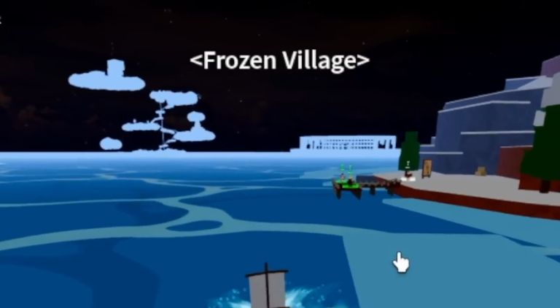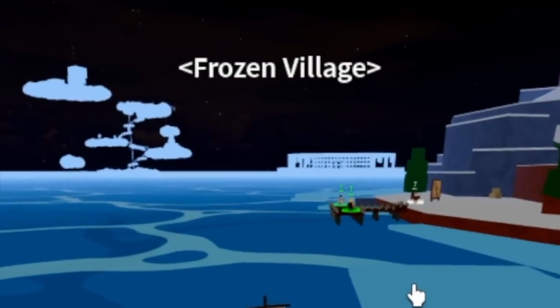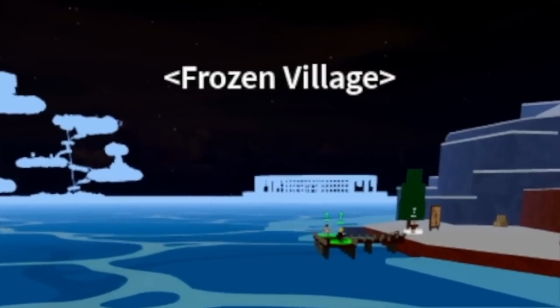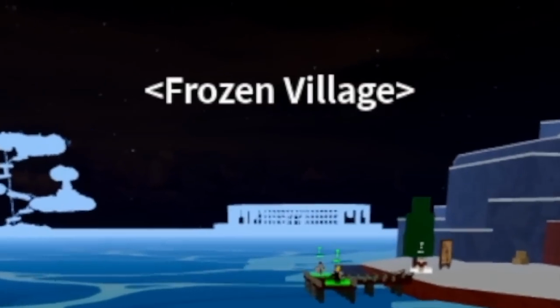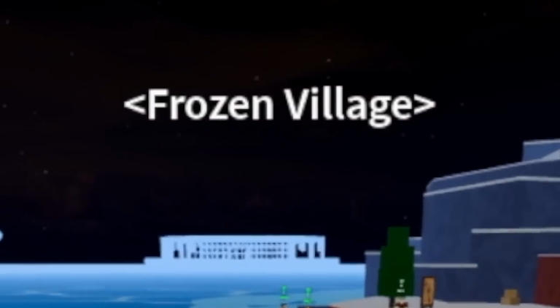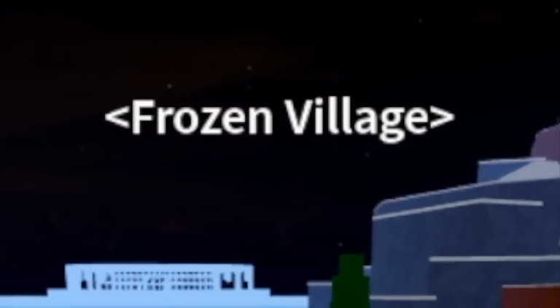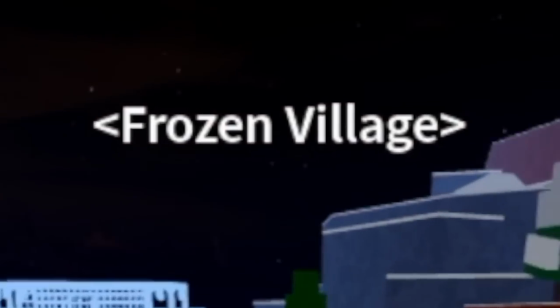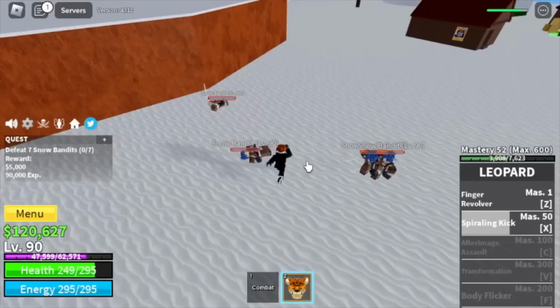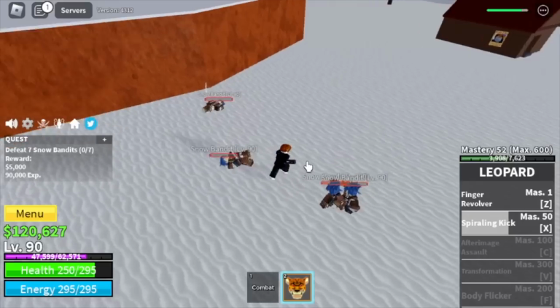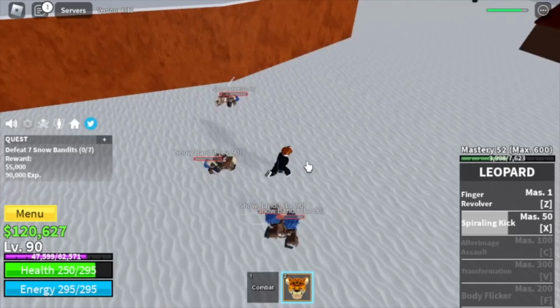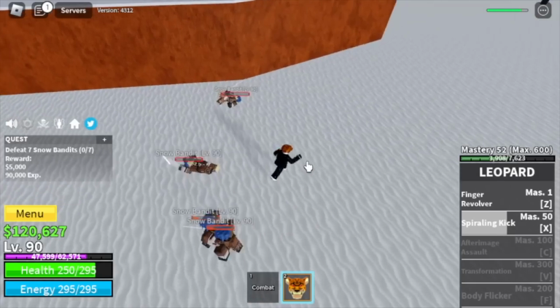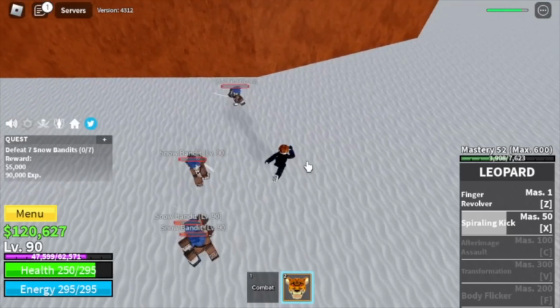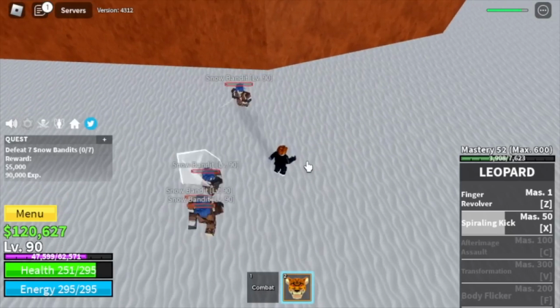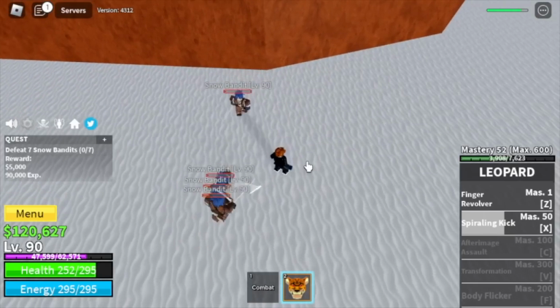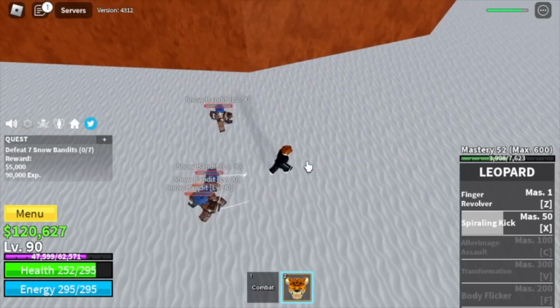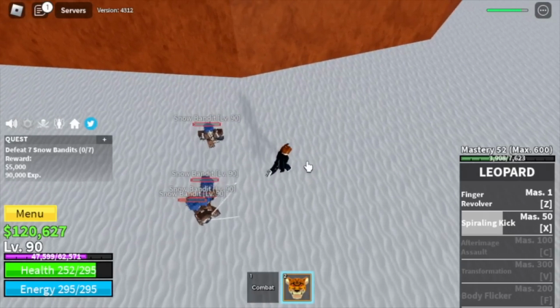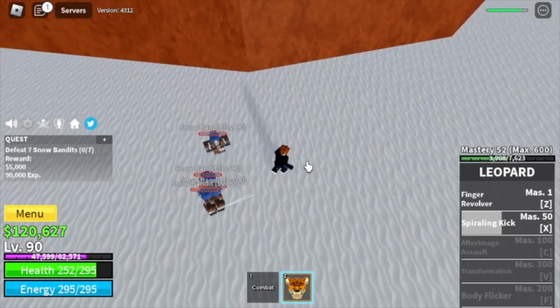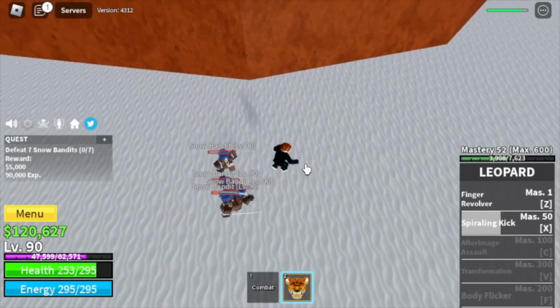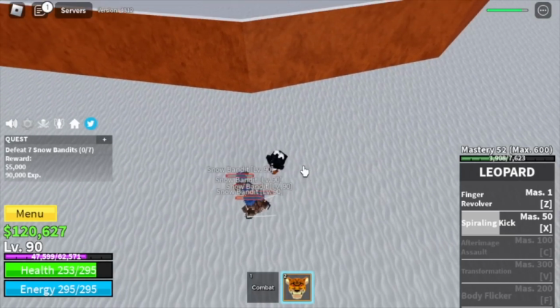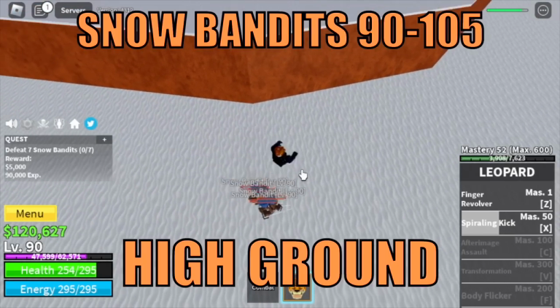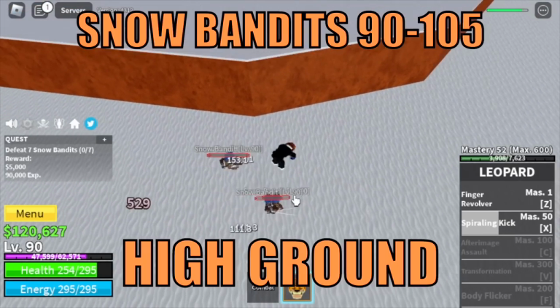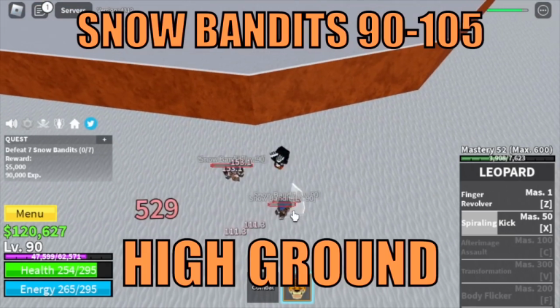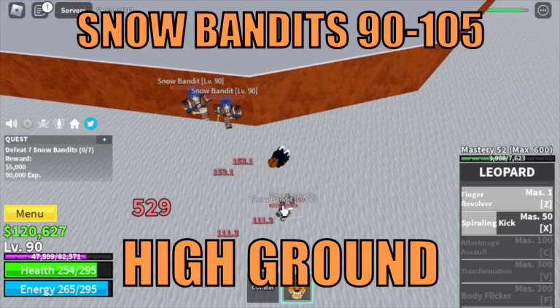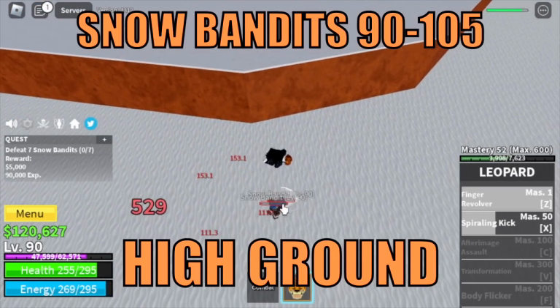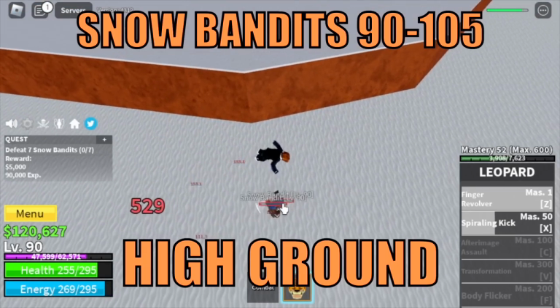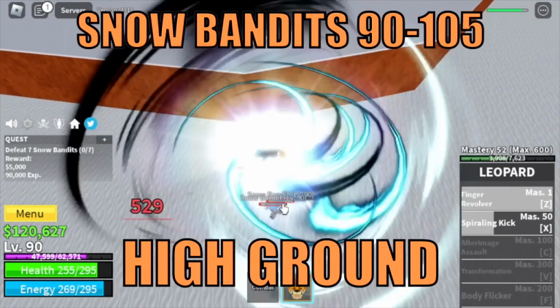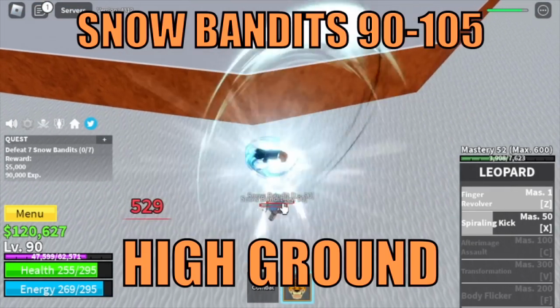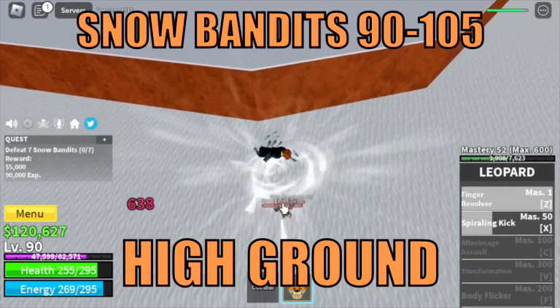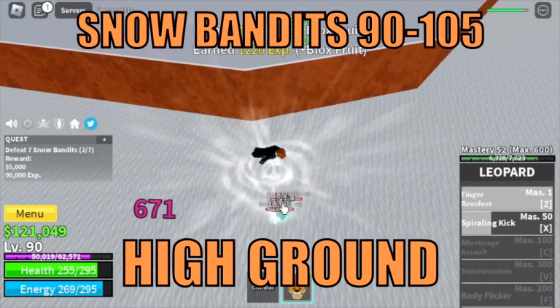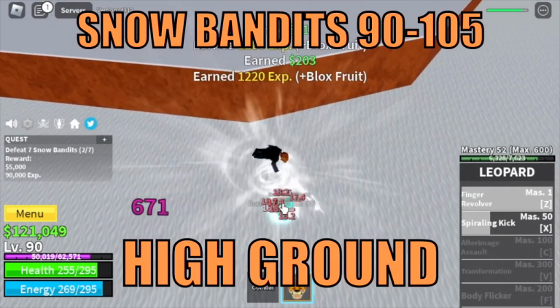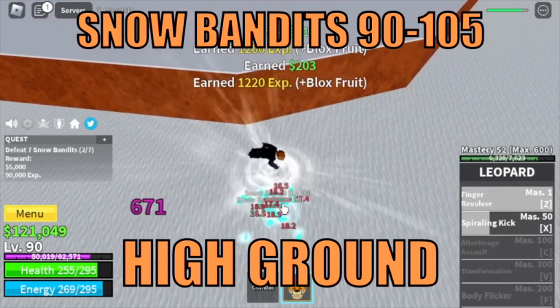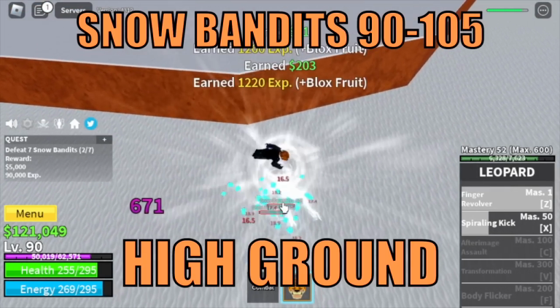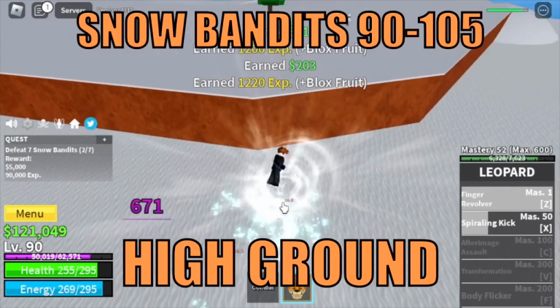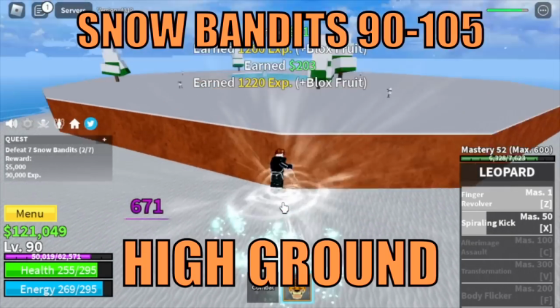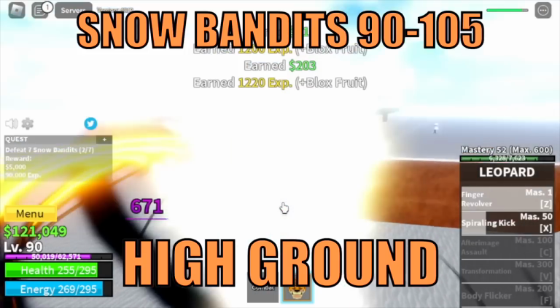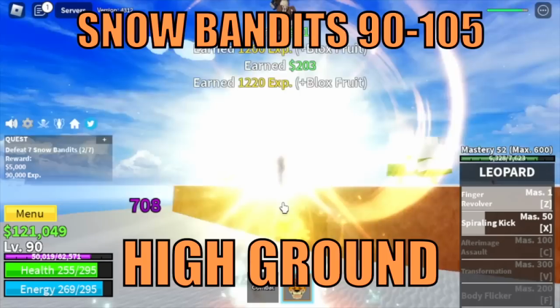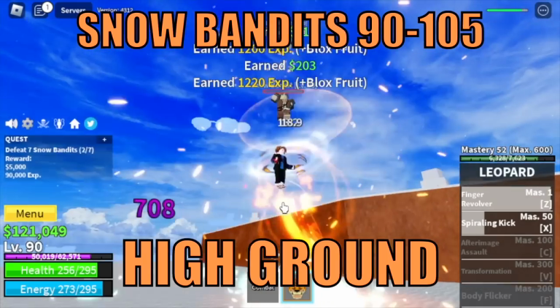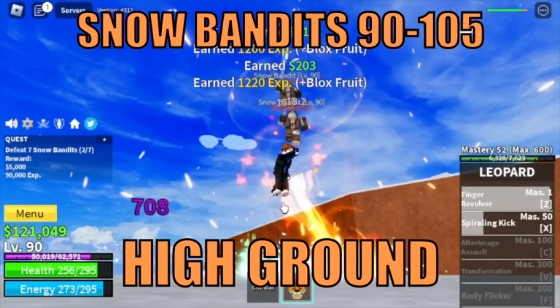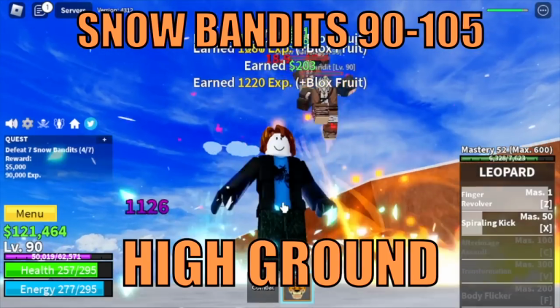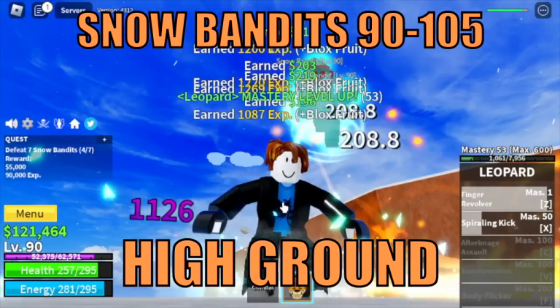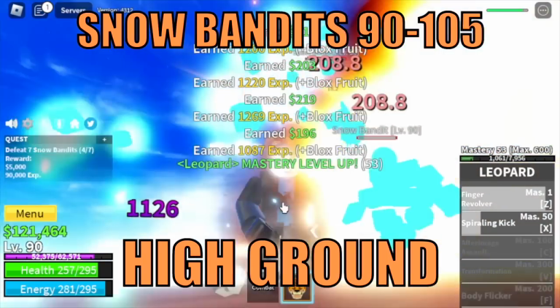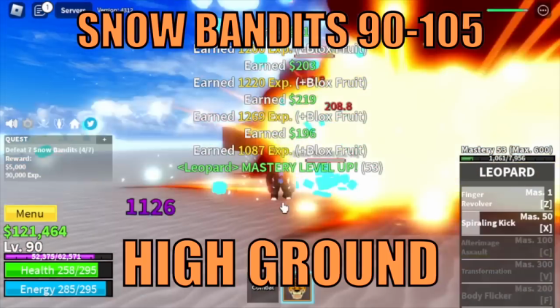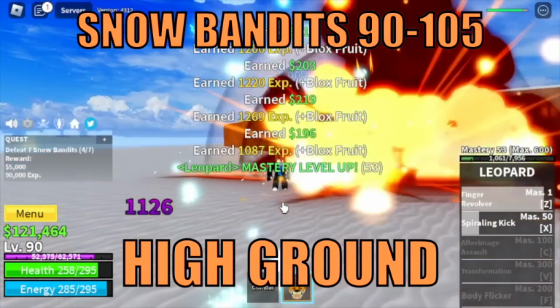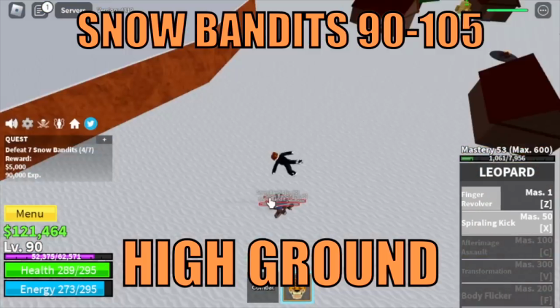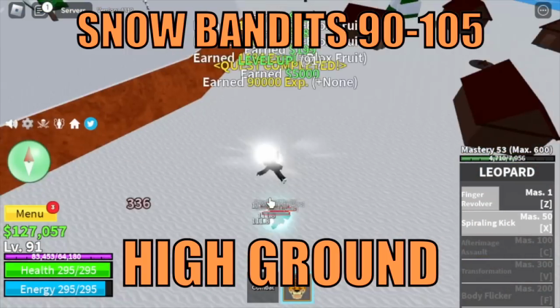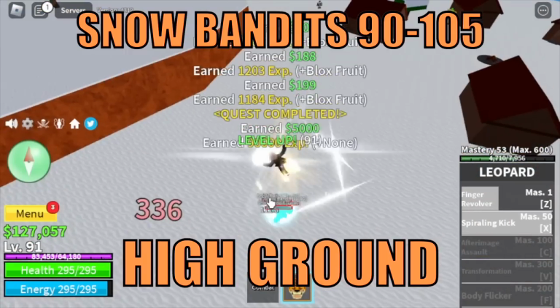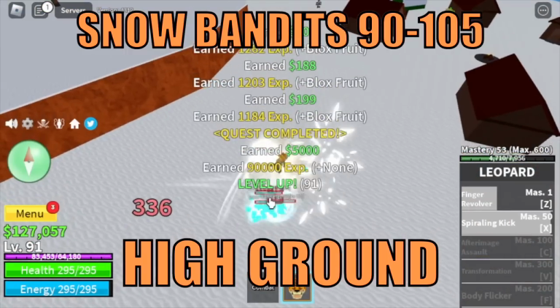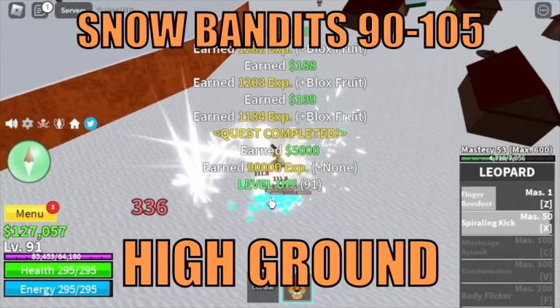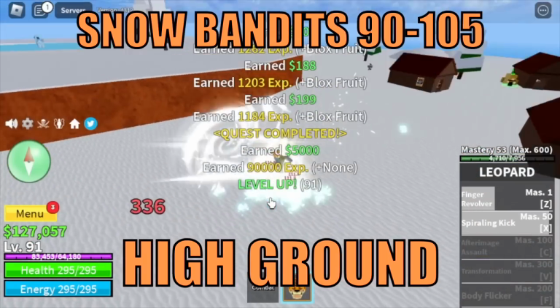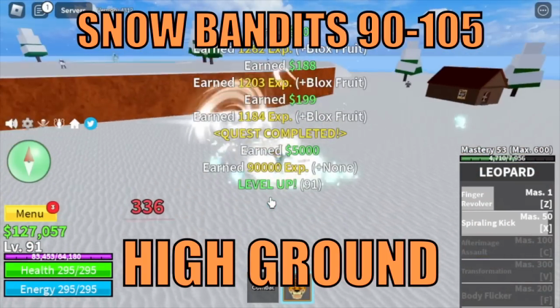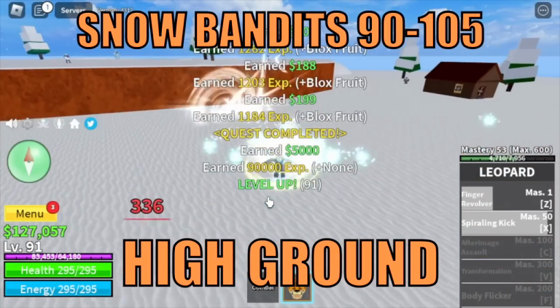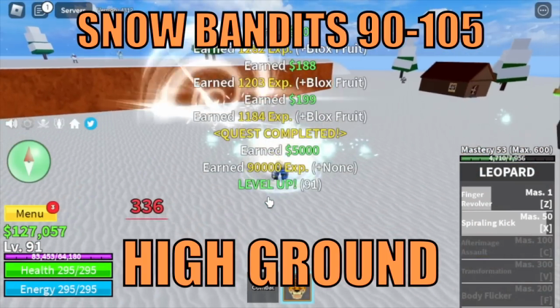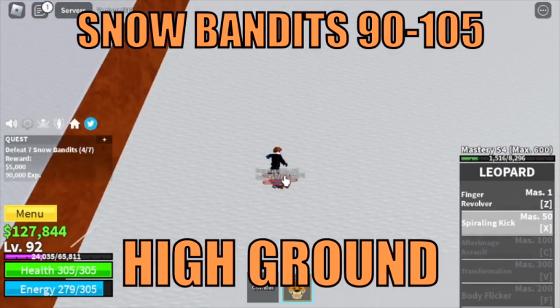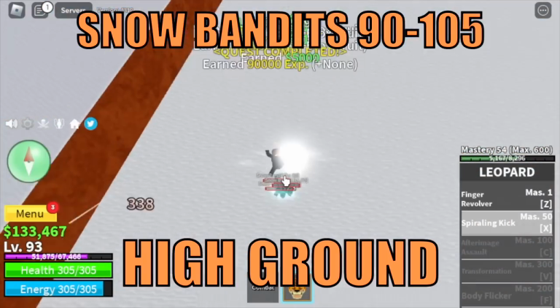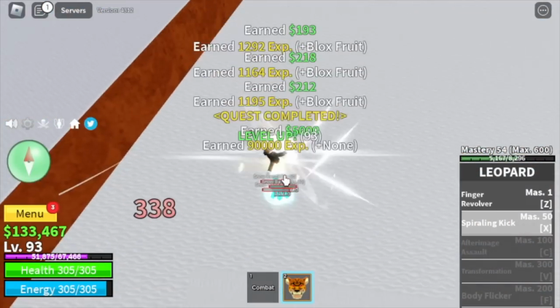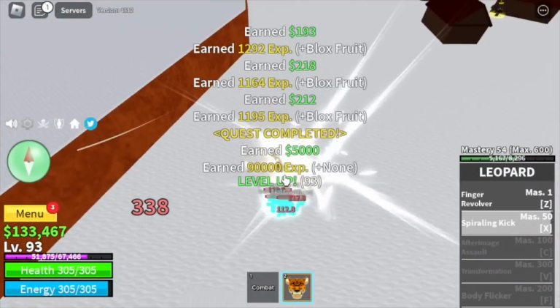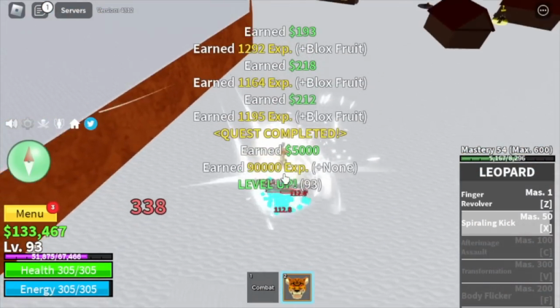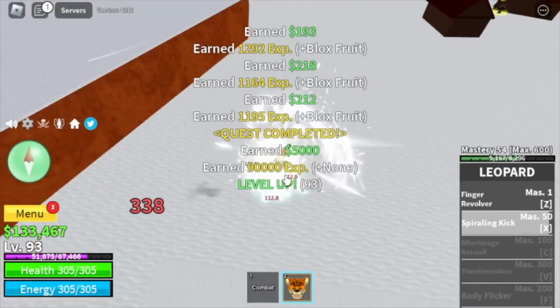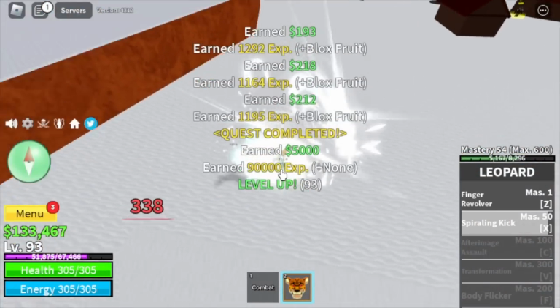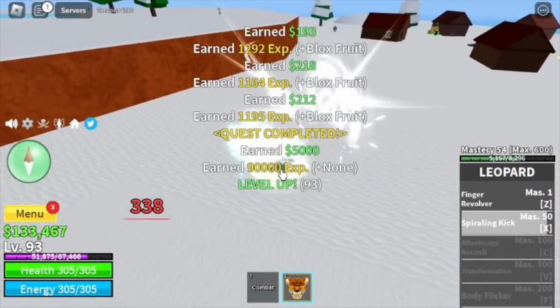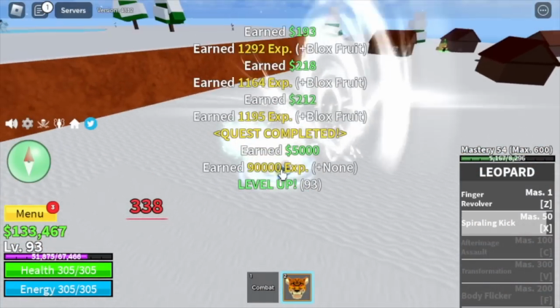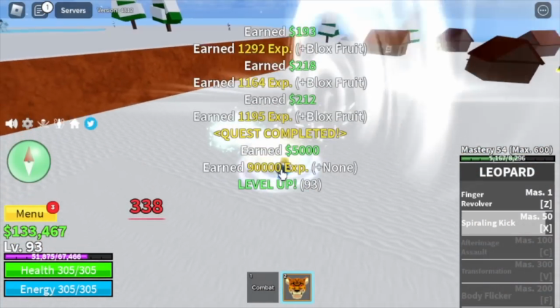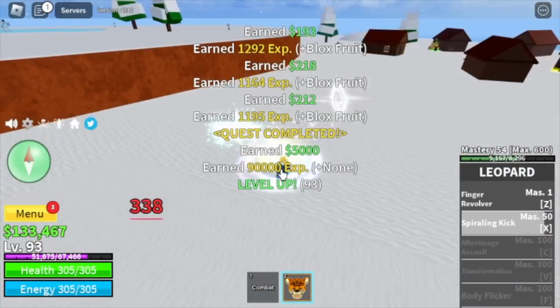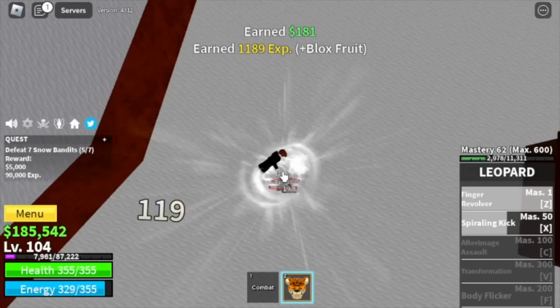Next island is the Frozen Village. First target is the Snow Bandits until you reach level 105. Tip for this boss: use the high ground to your advantage.